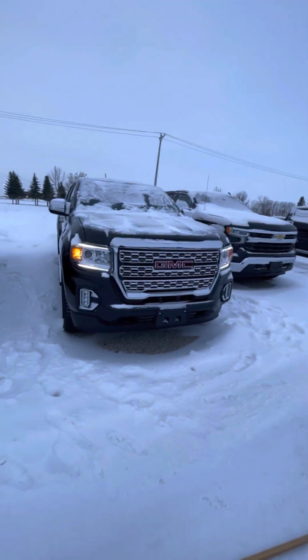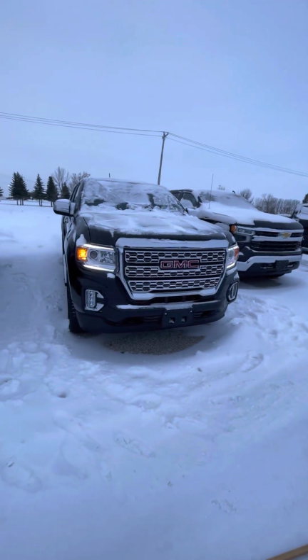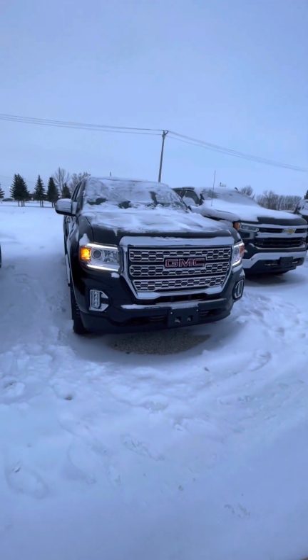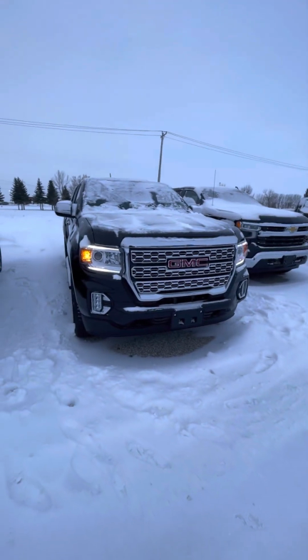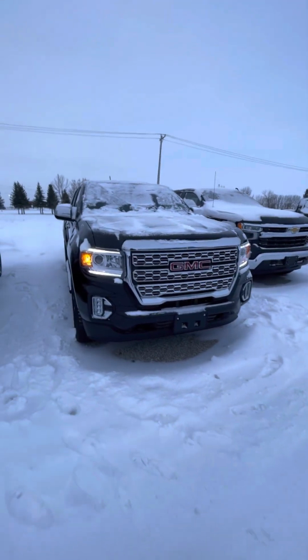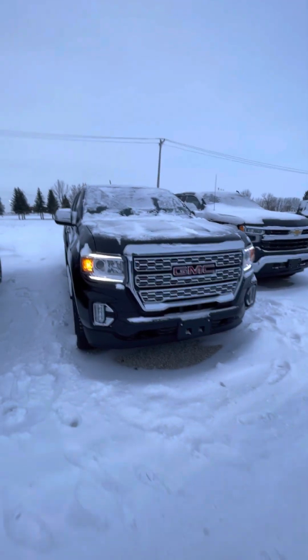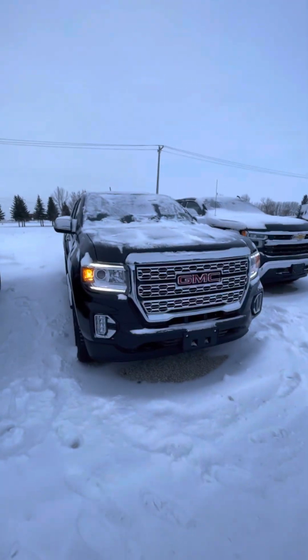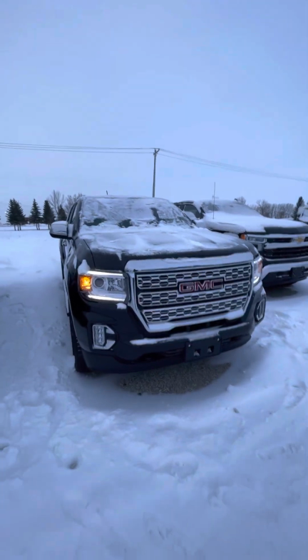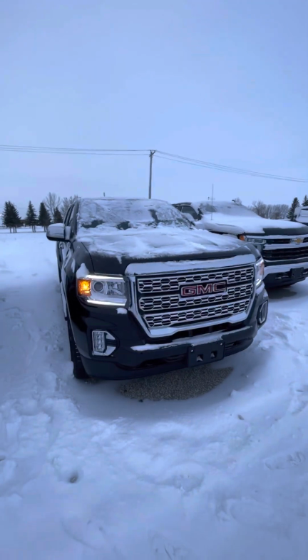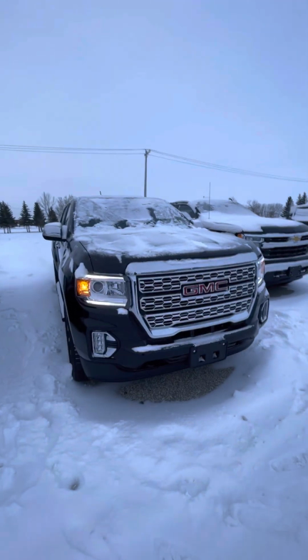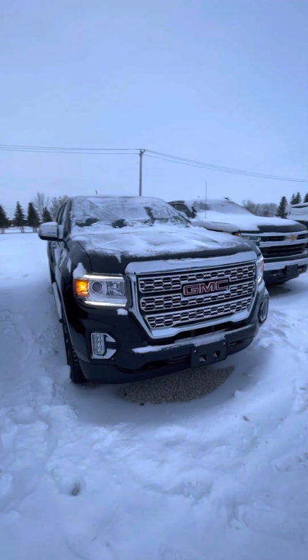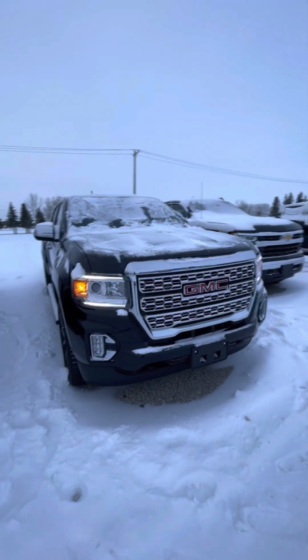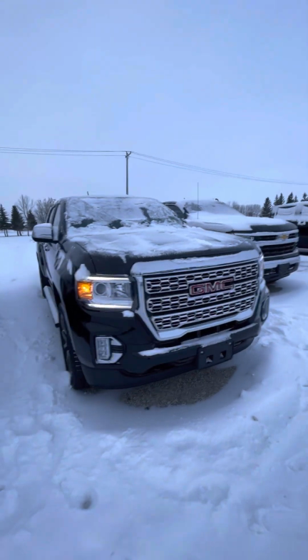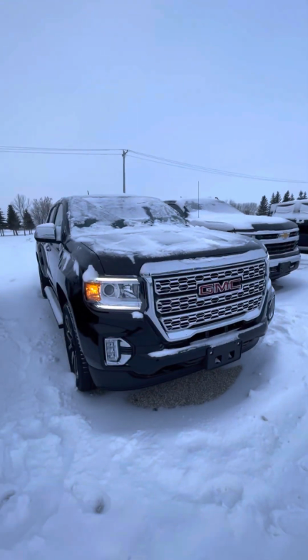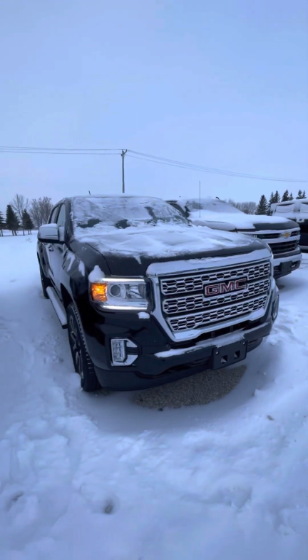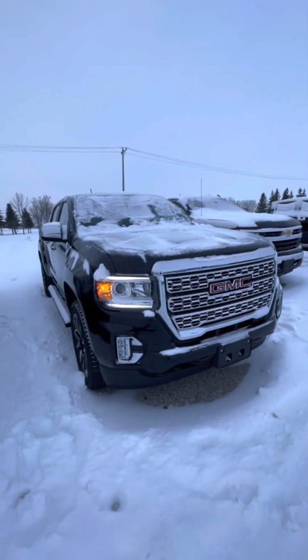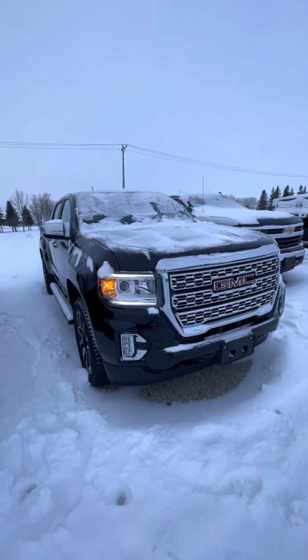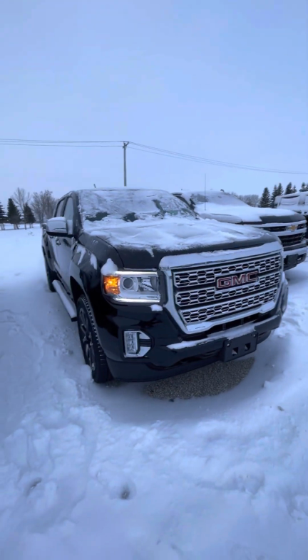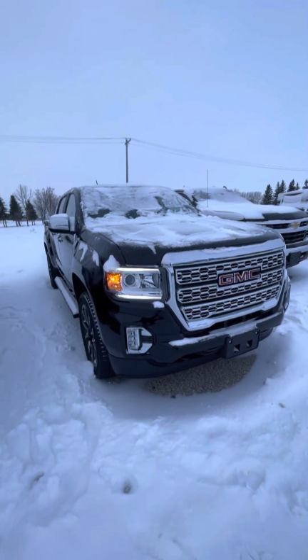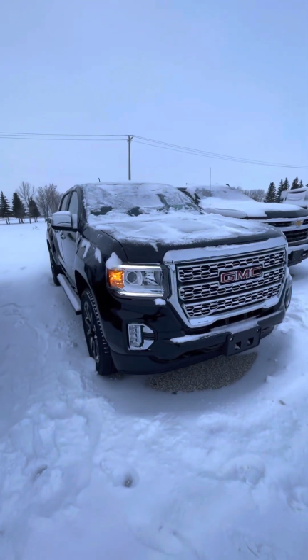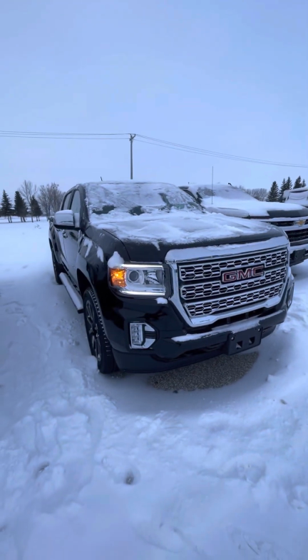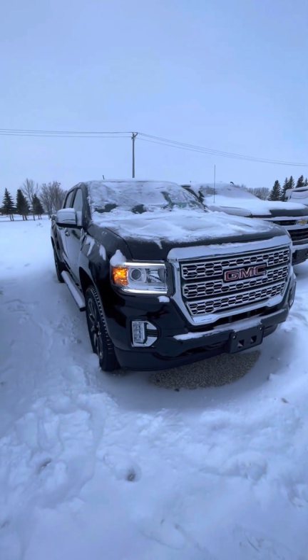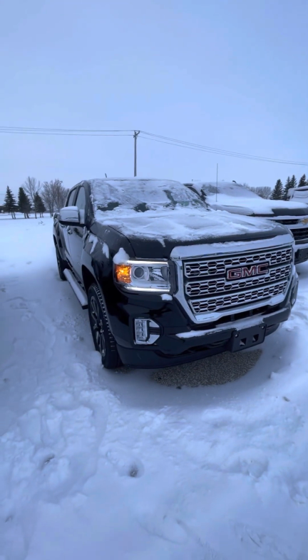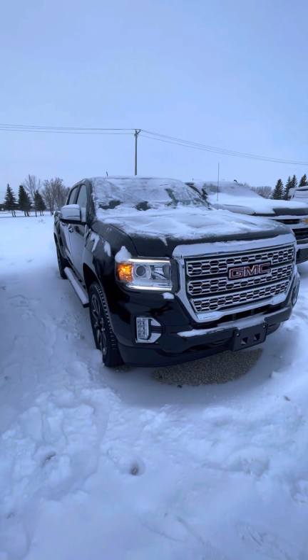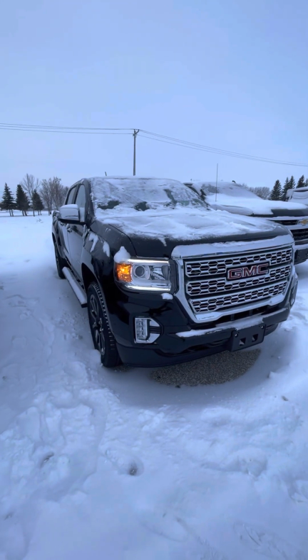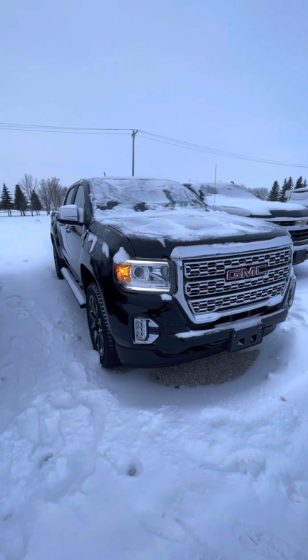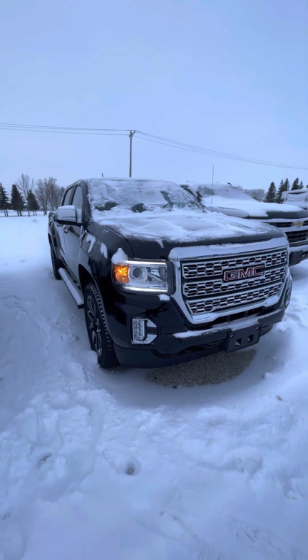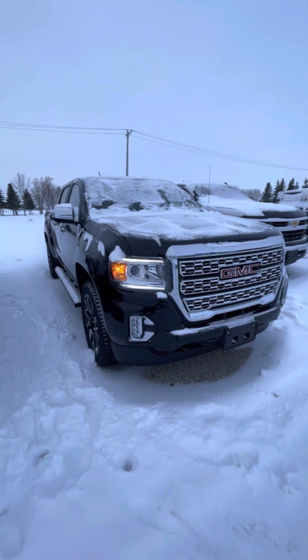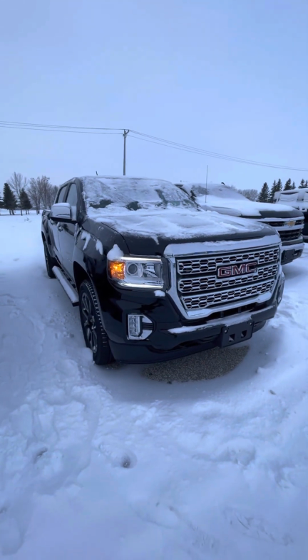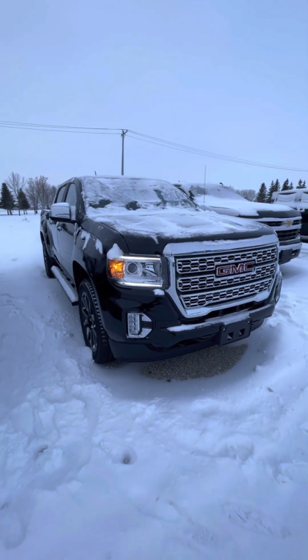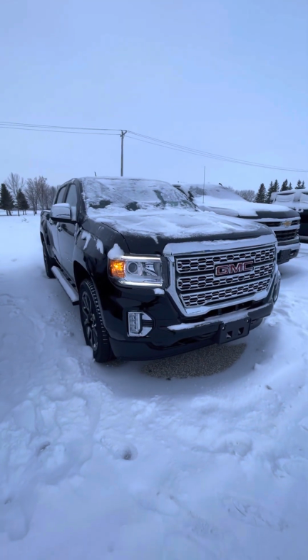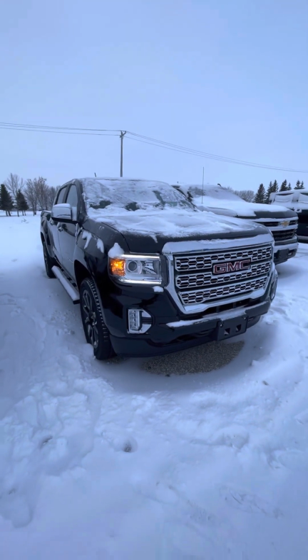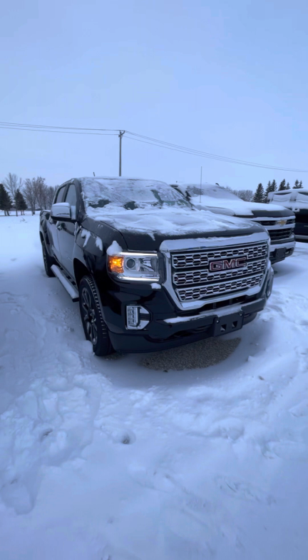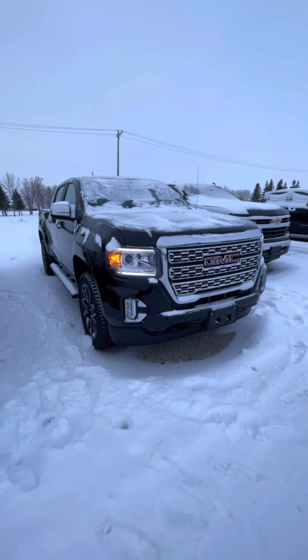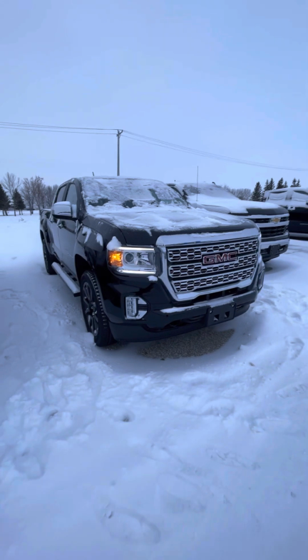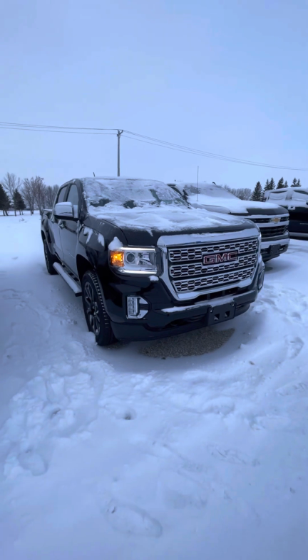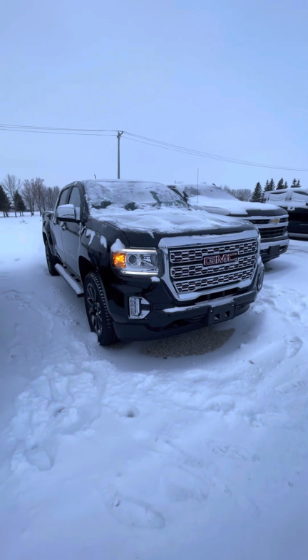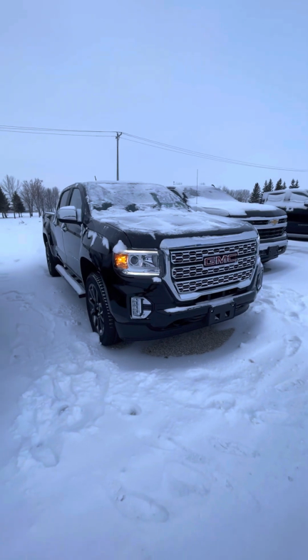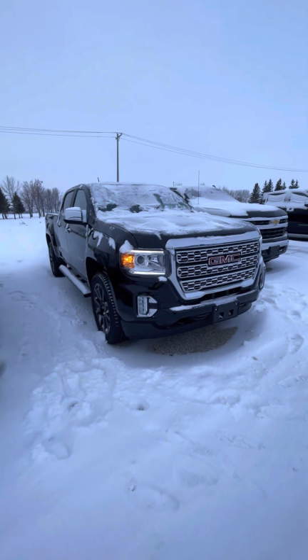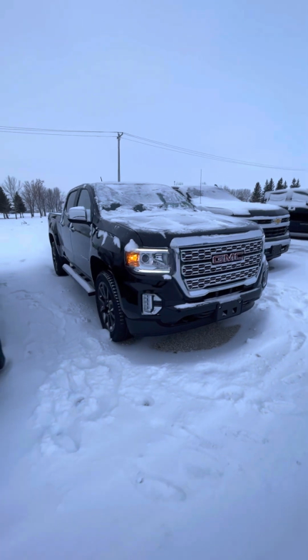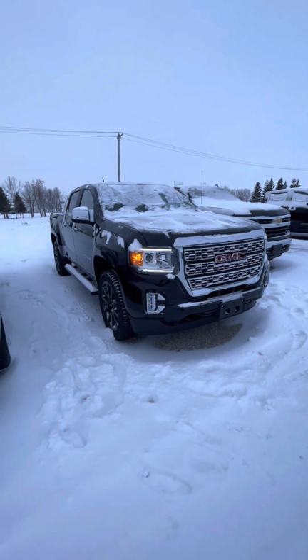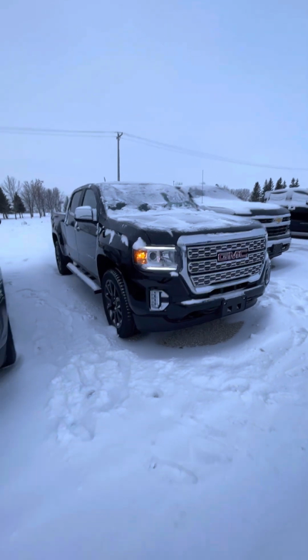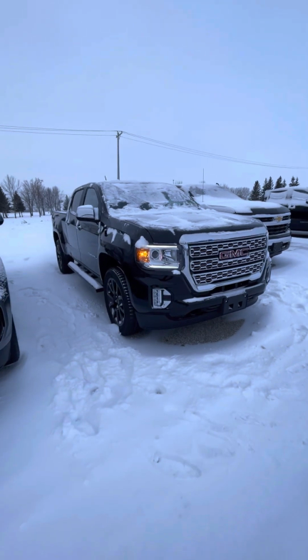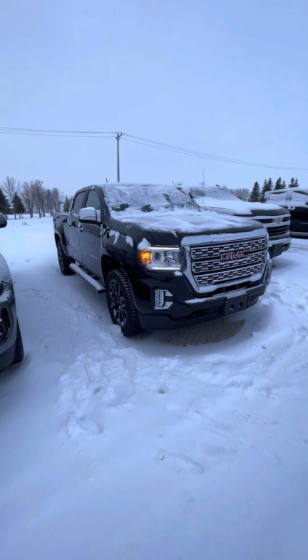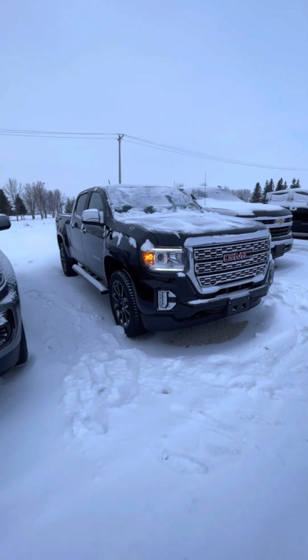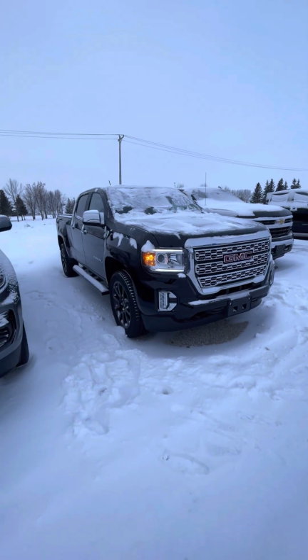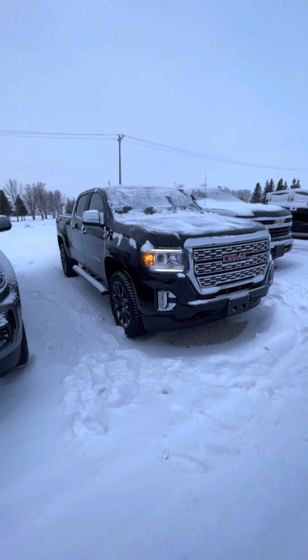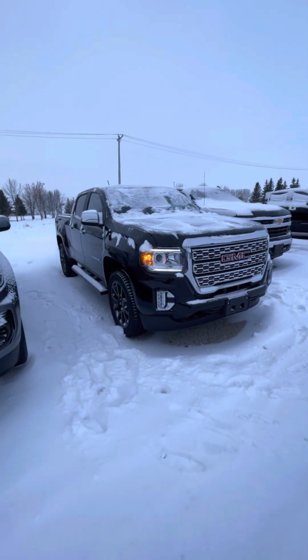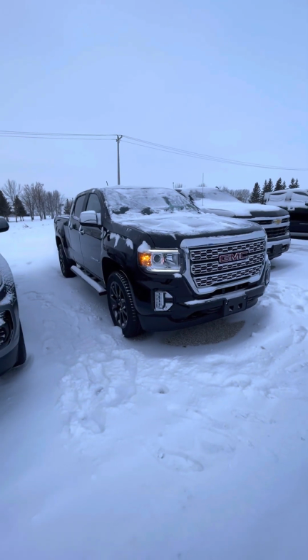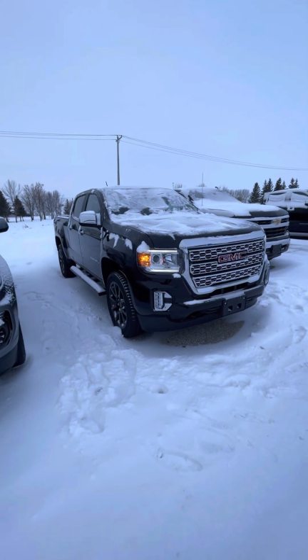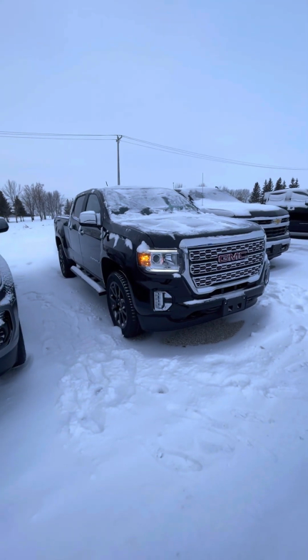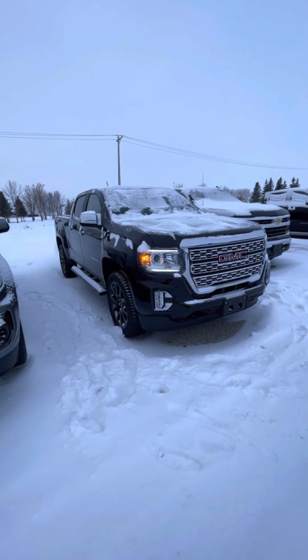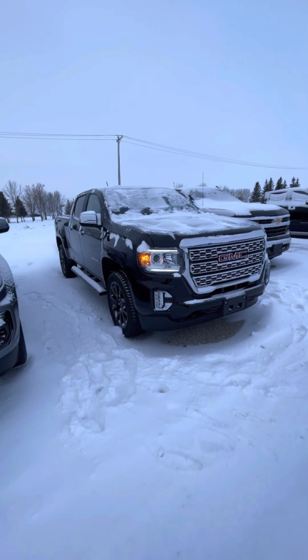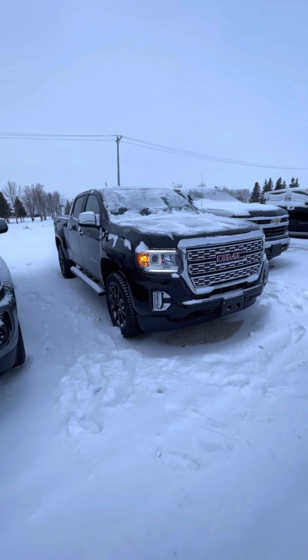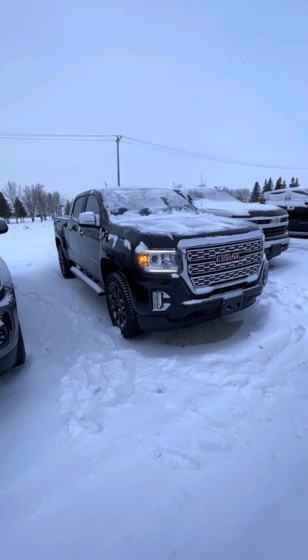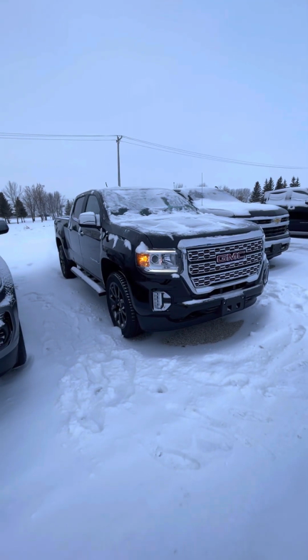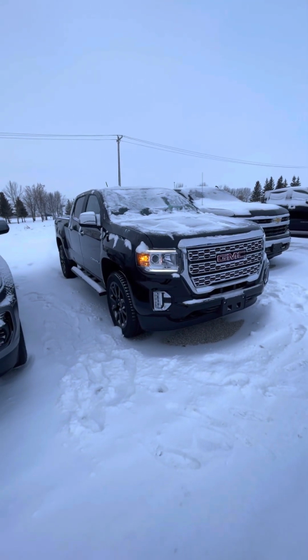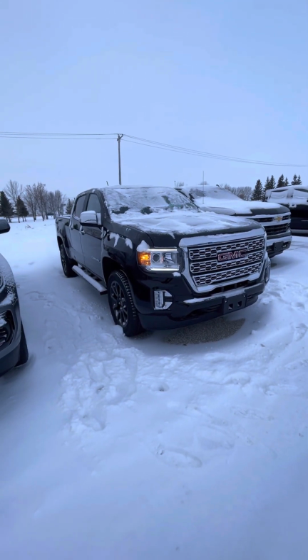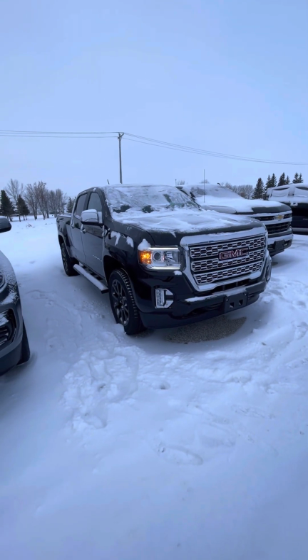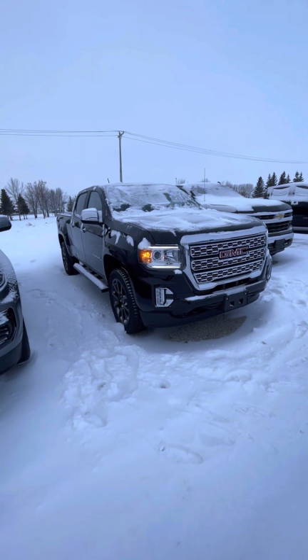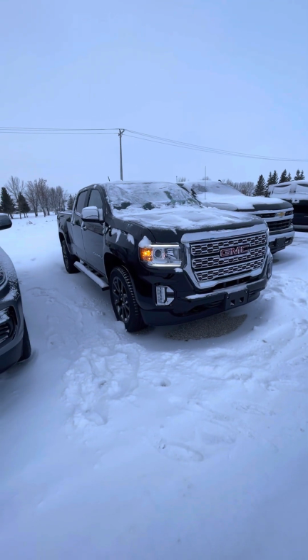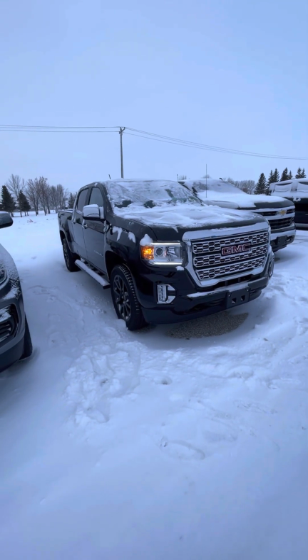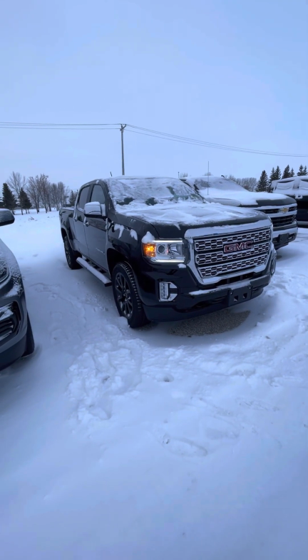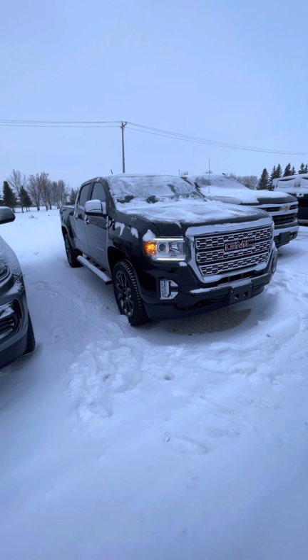Hi Terri, Shania here from Craig Dunn Motor City. Just wanted to send you a quick video of a Canyon Denali that we have on the lot currently.